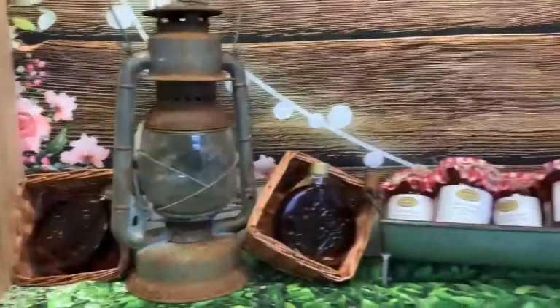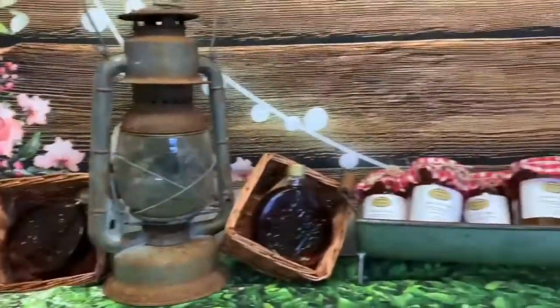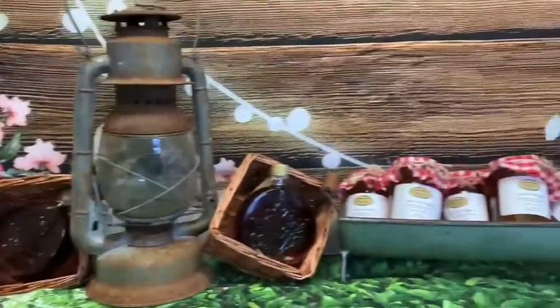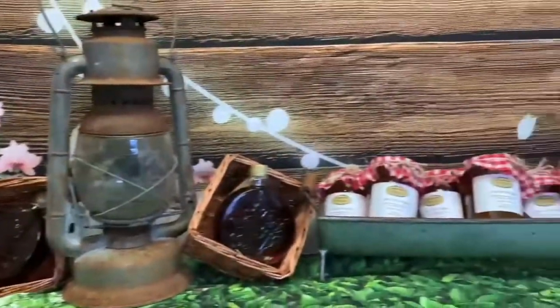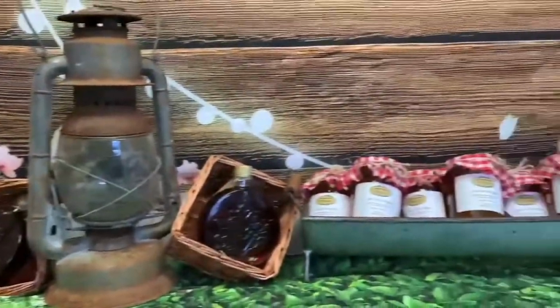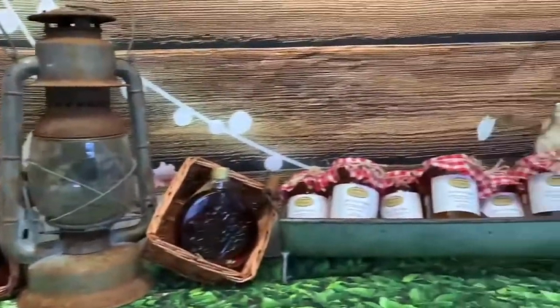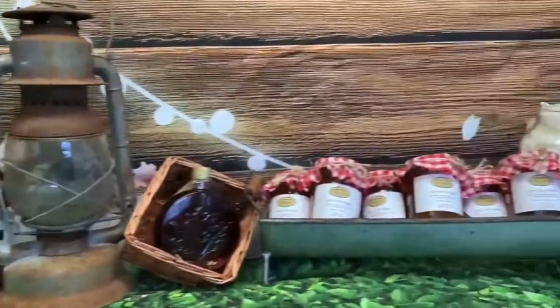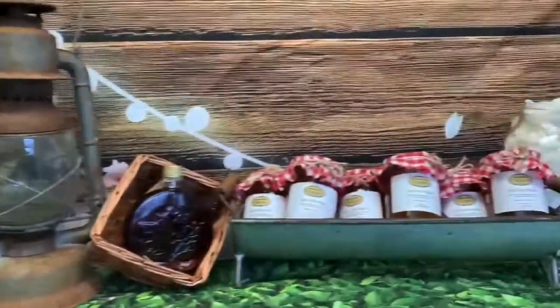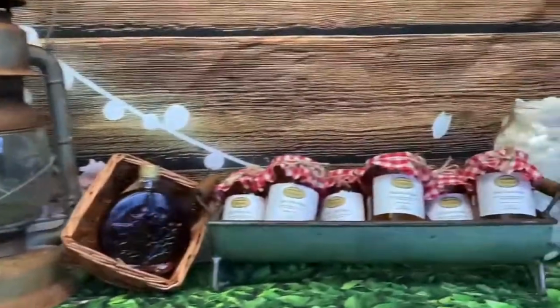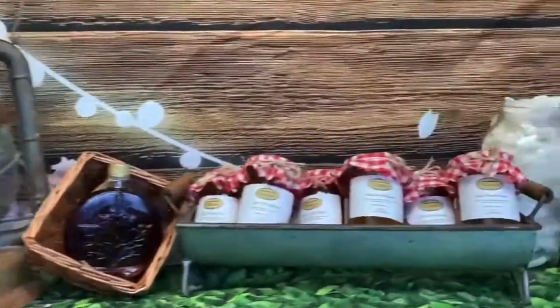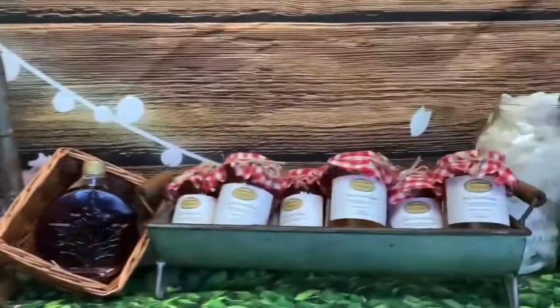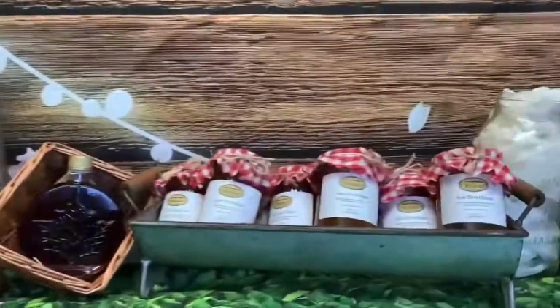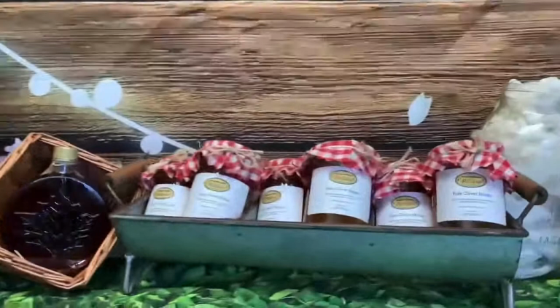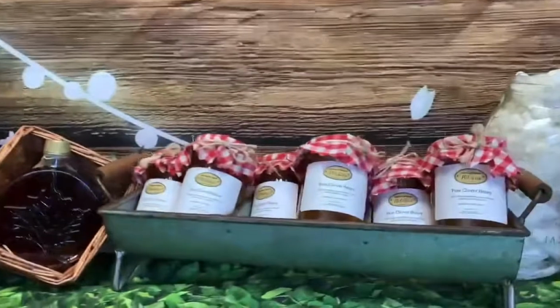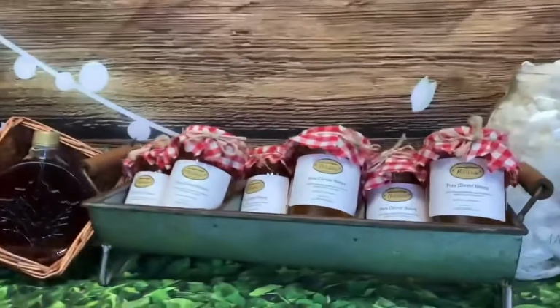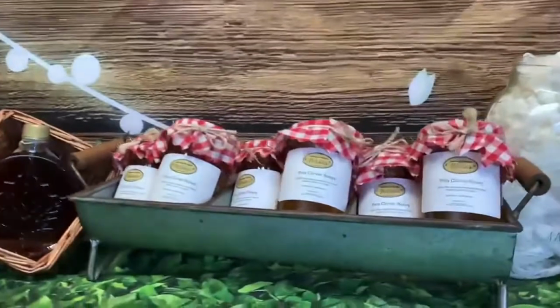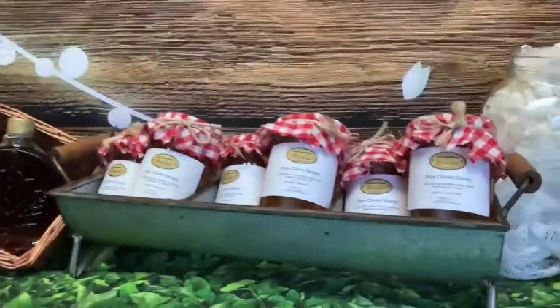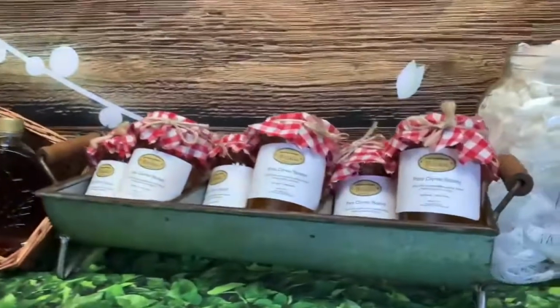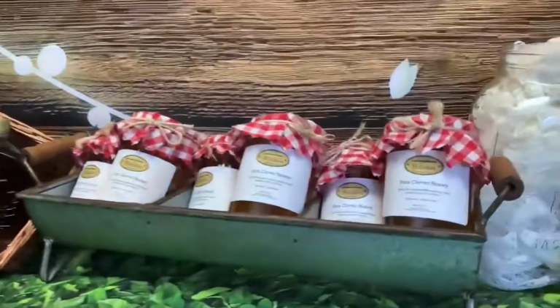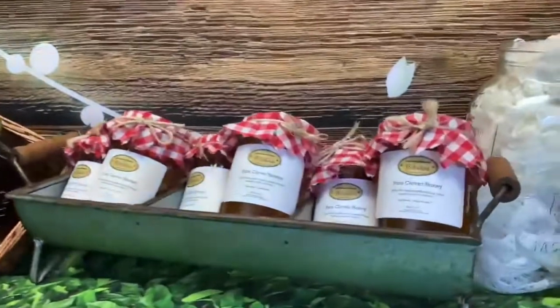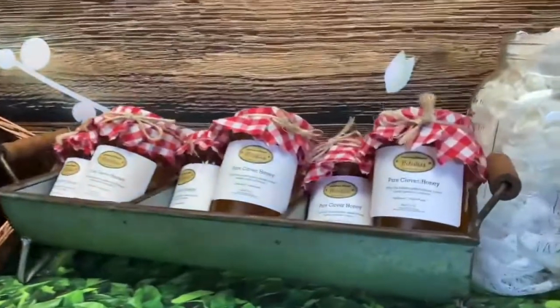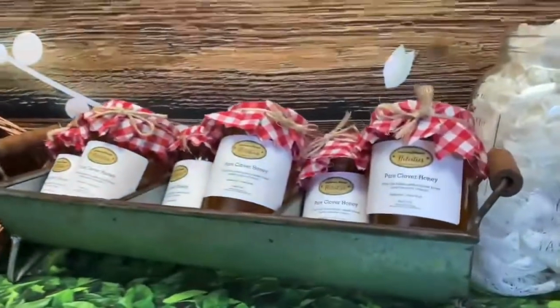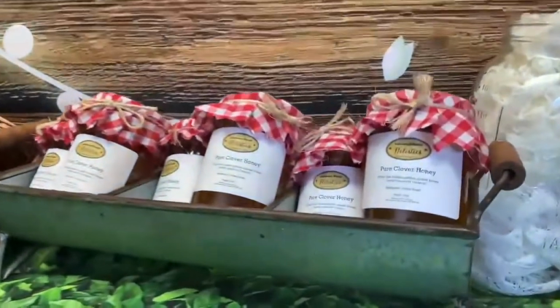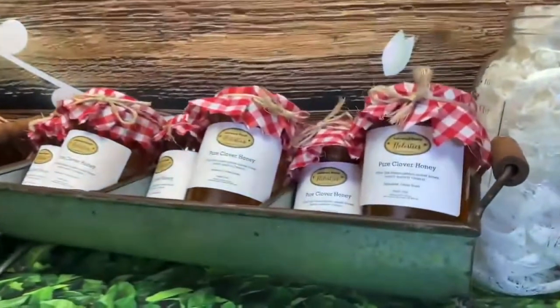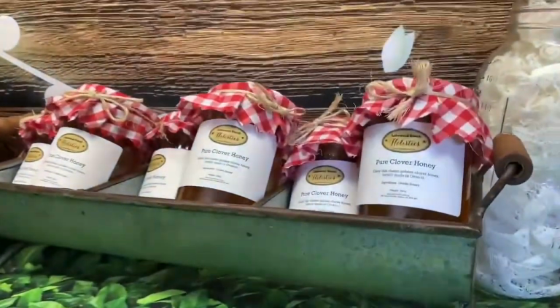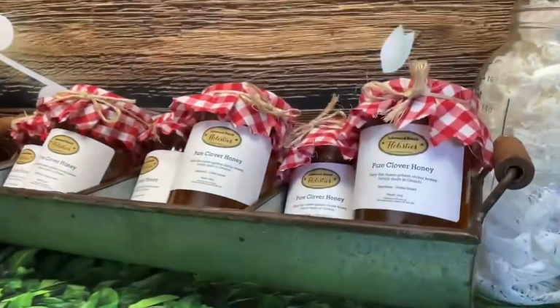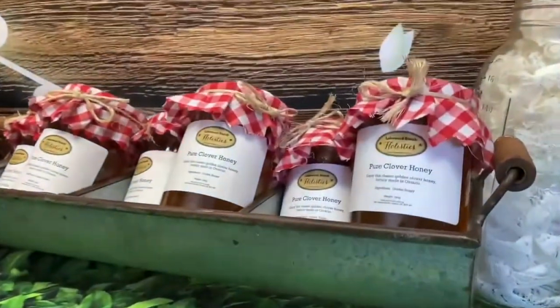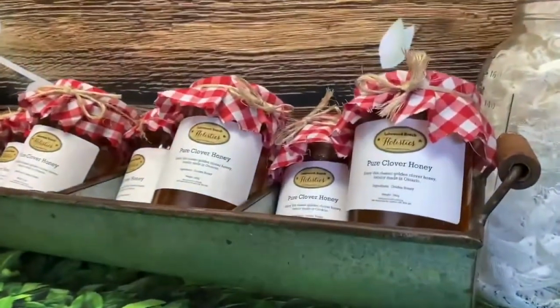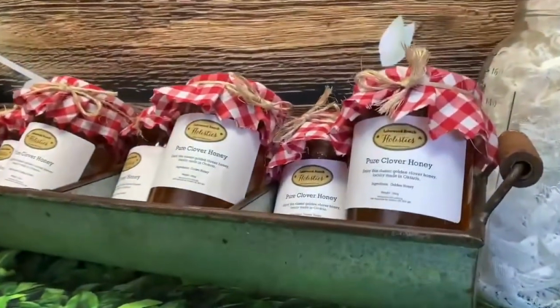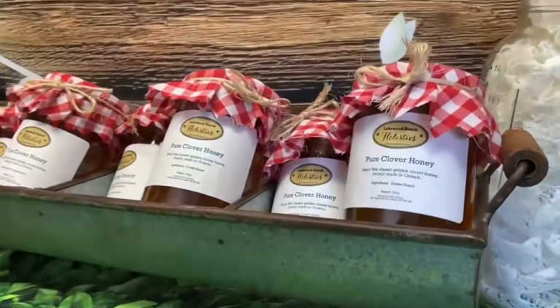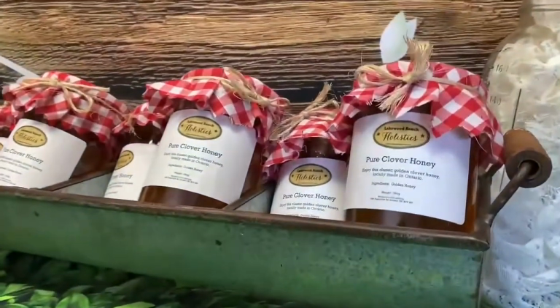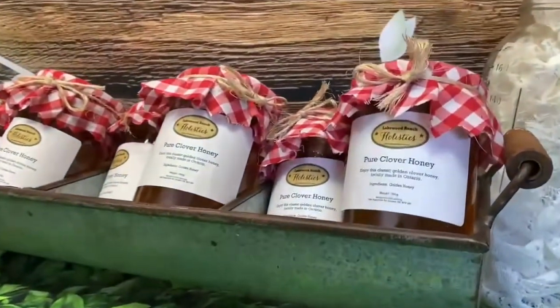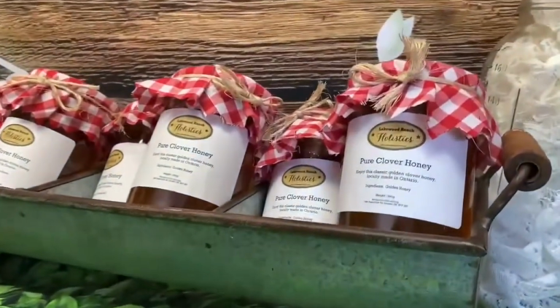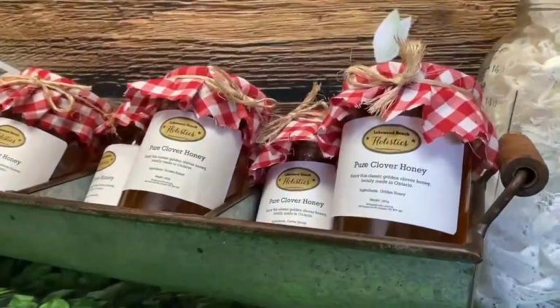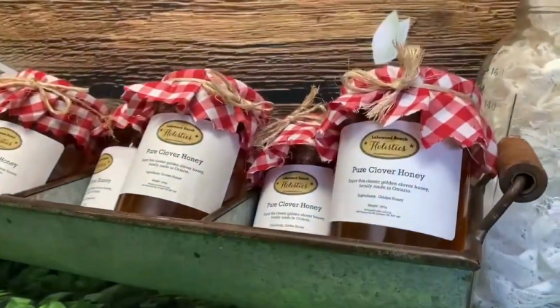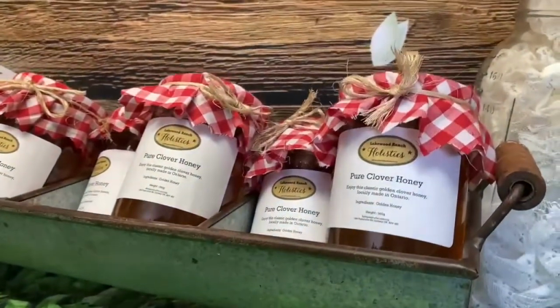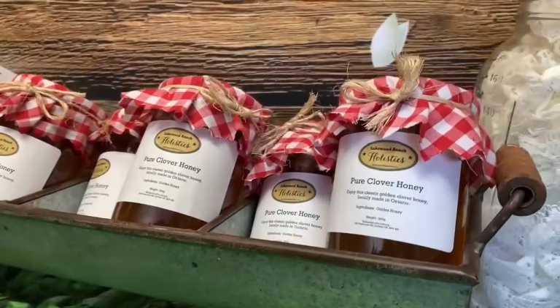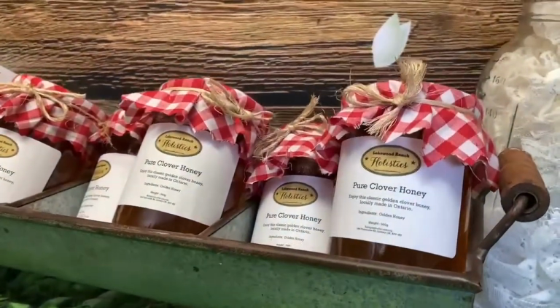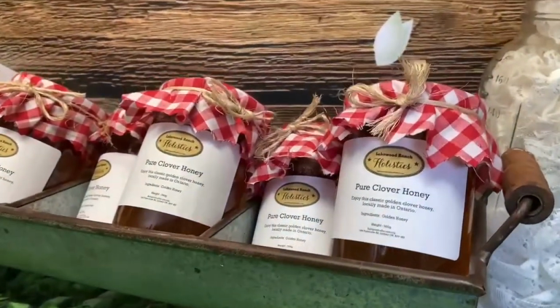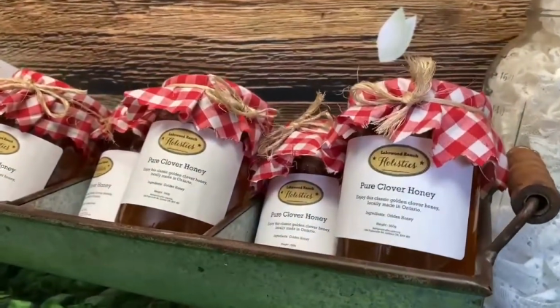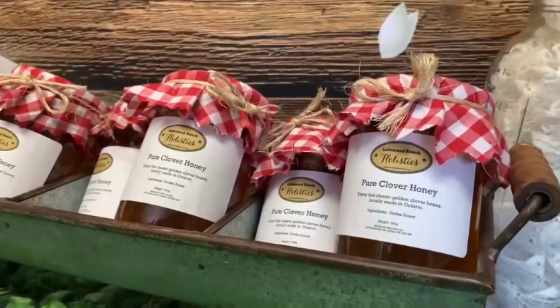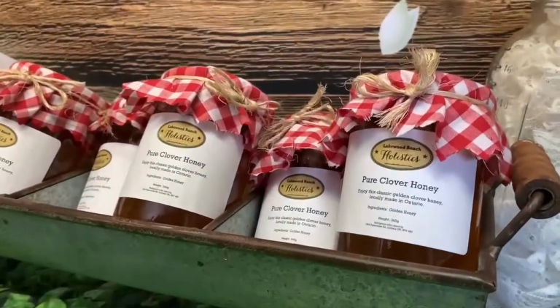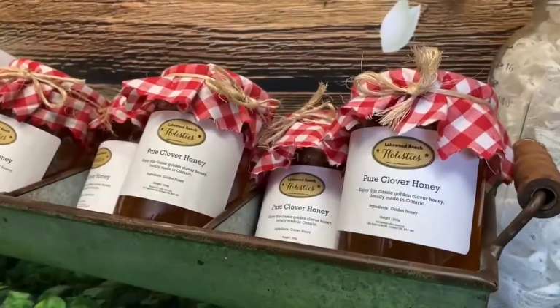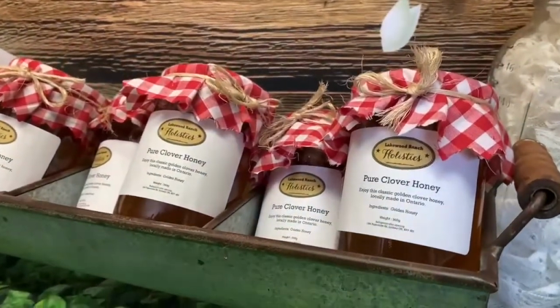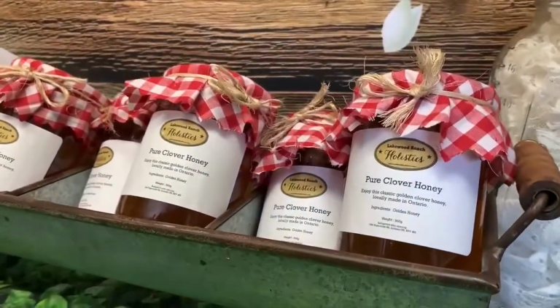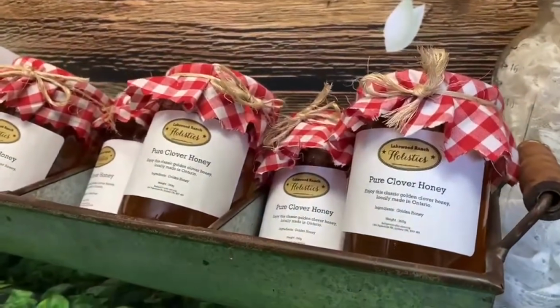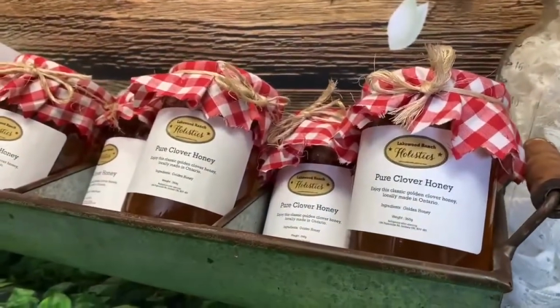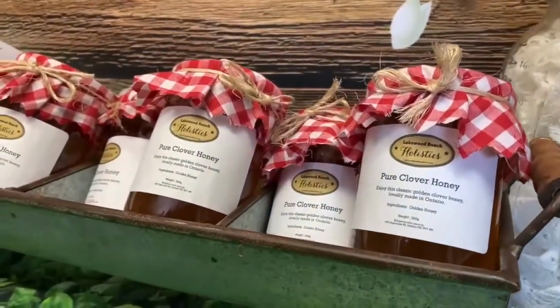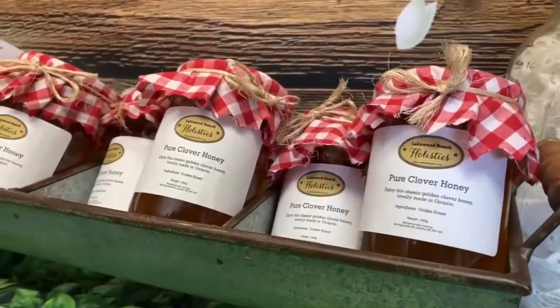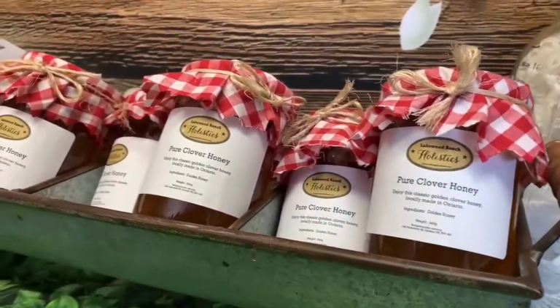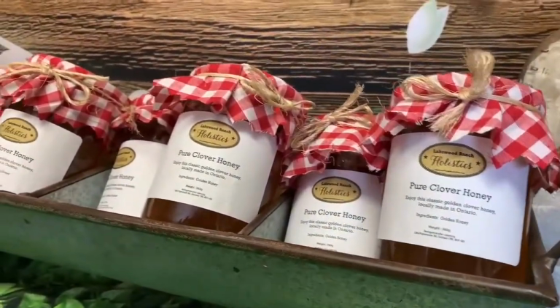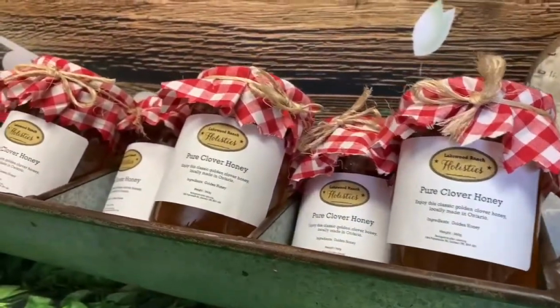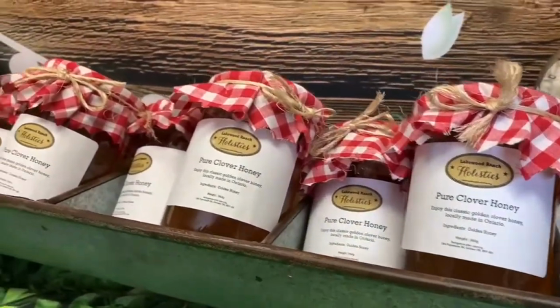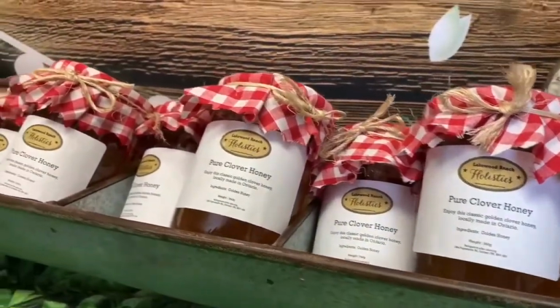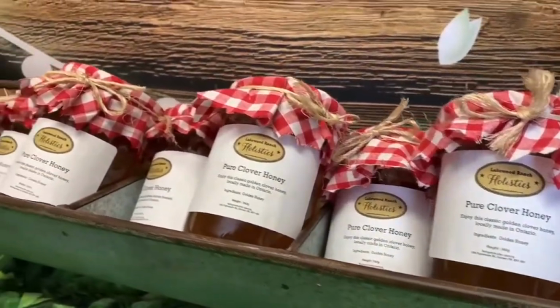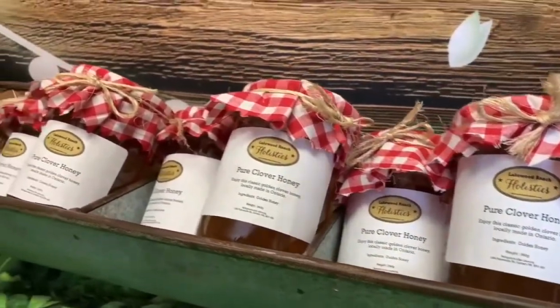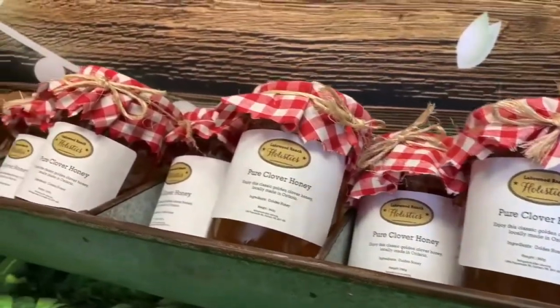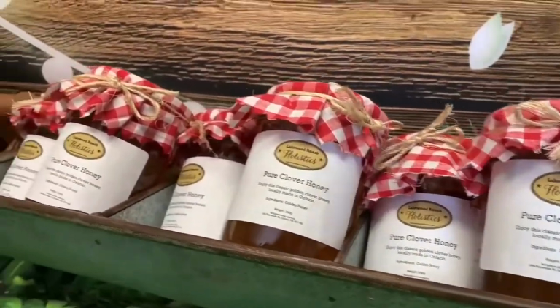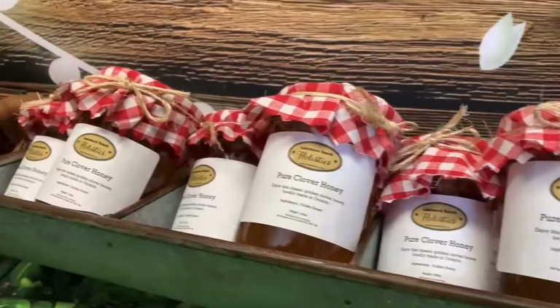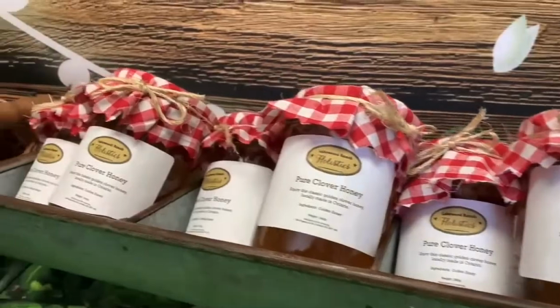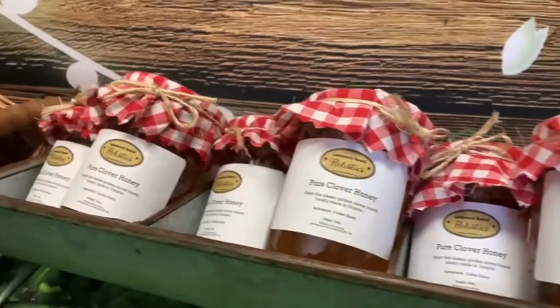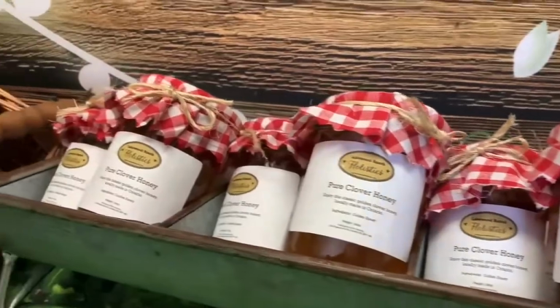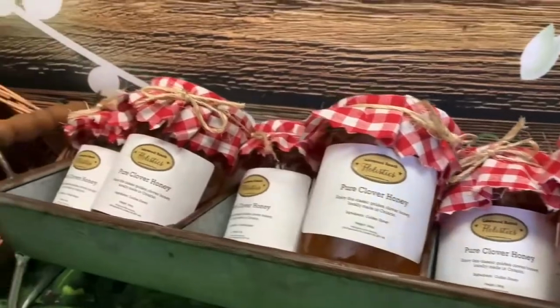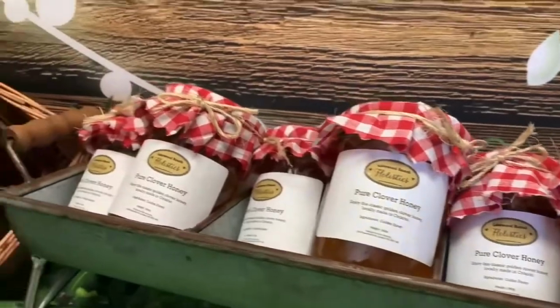If you love honey, we know you will love this small batch clover honey made locally in Ontario. Come and see what all the buzz is about today.